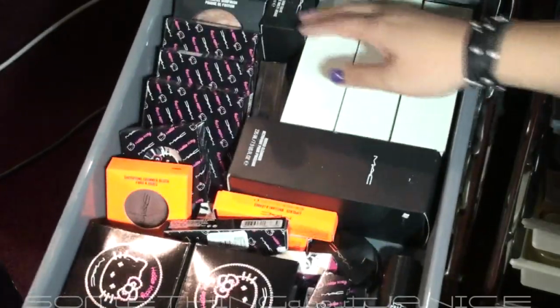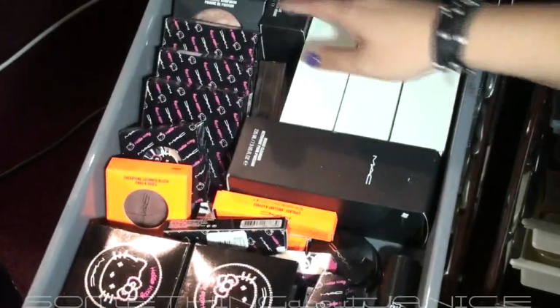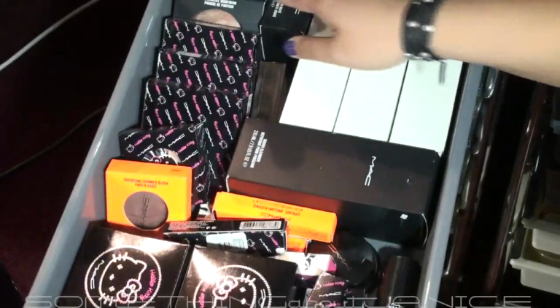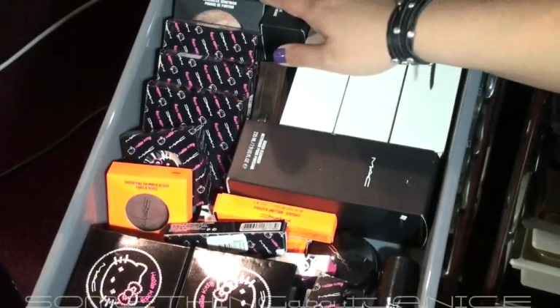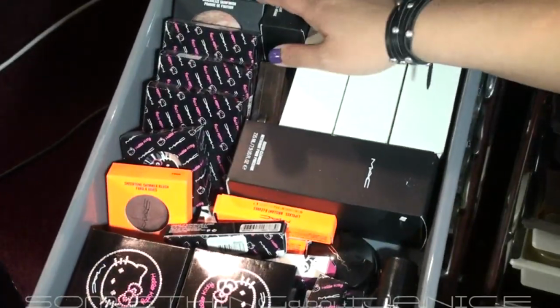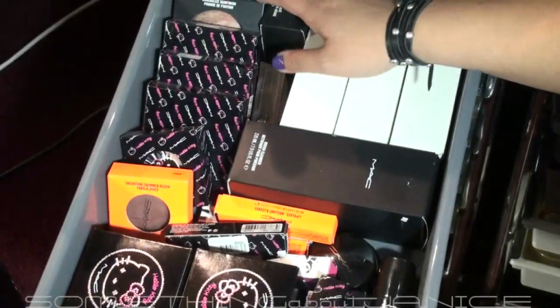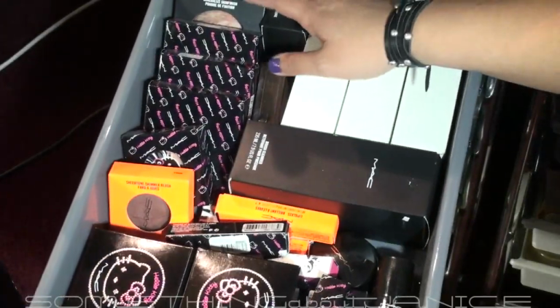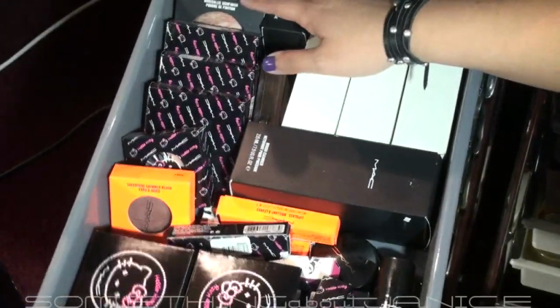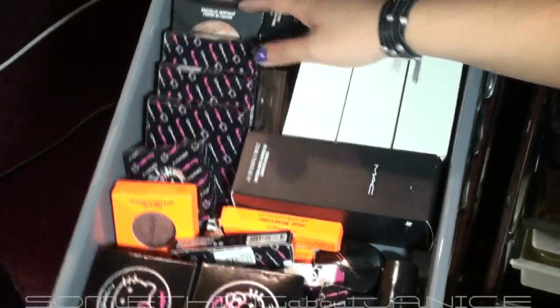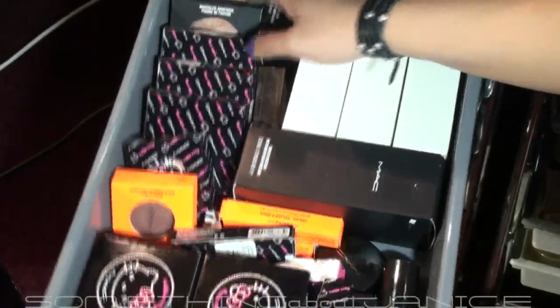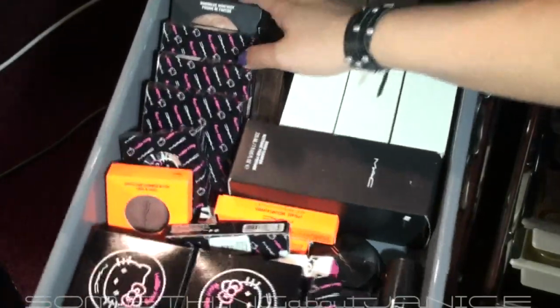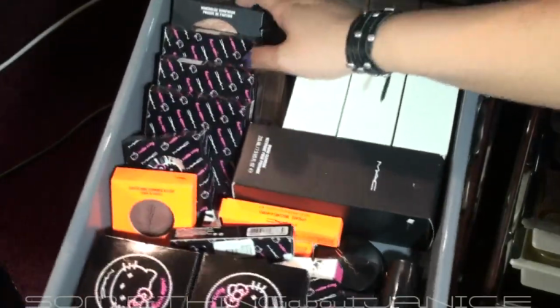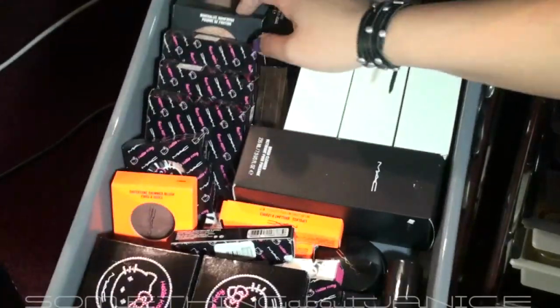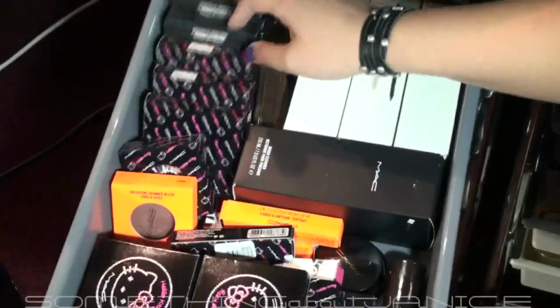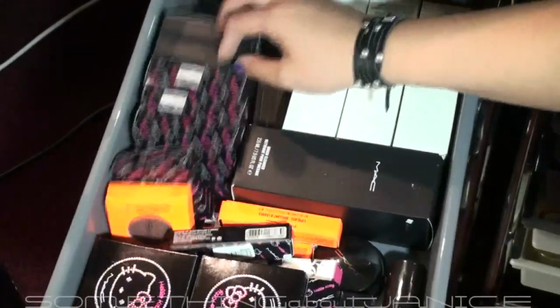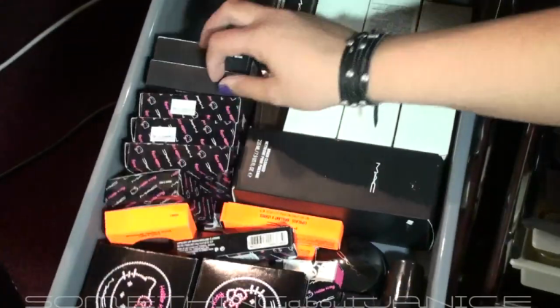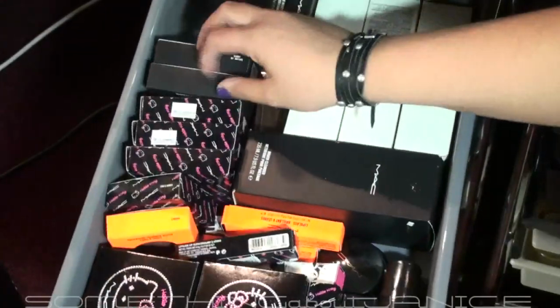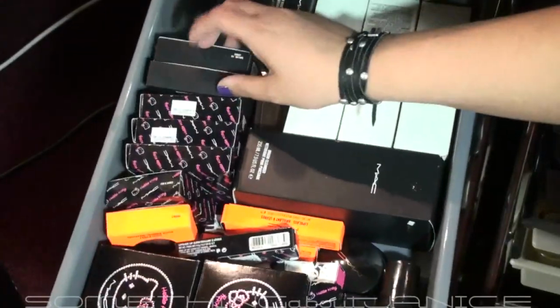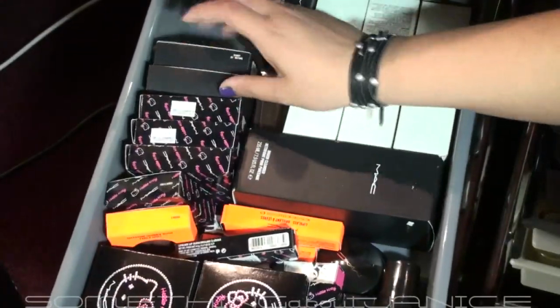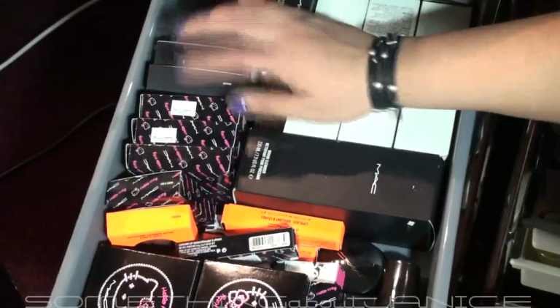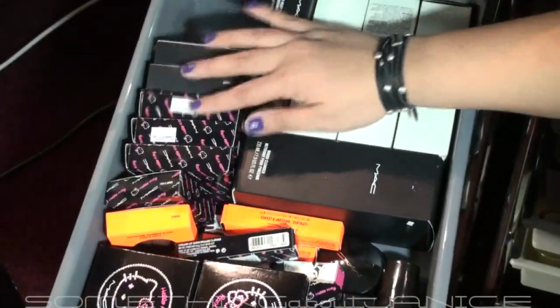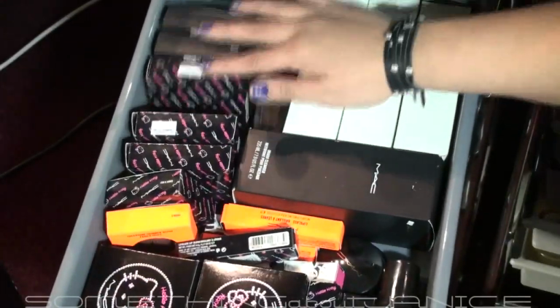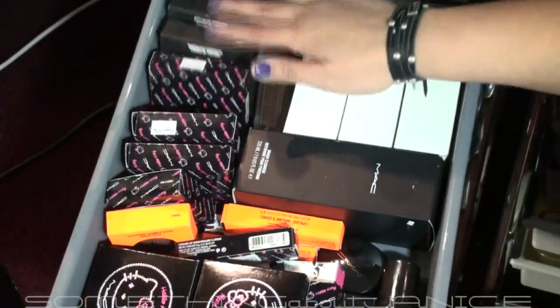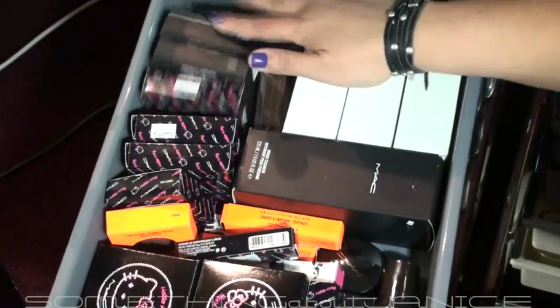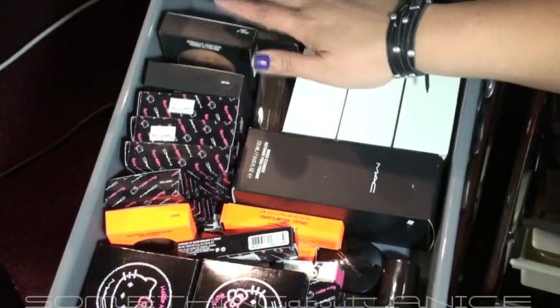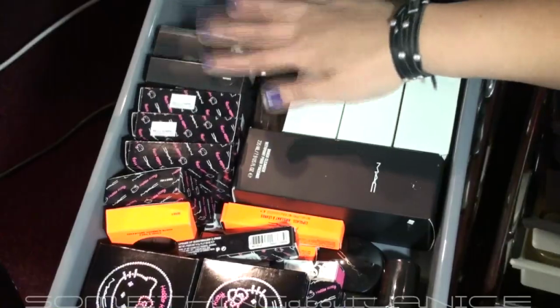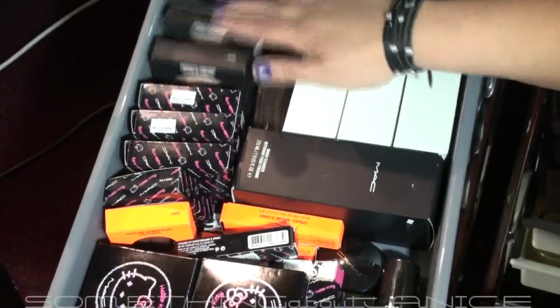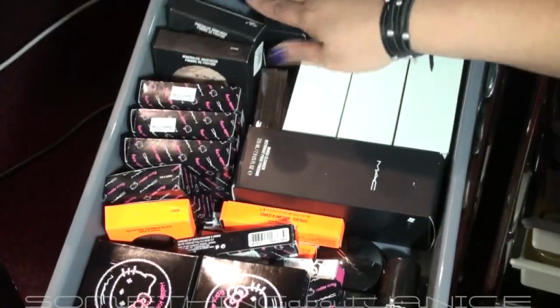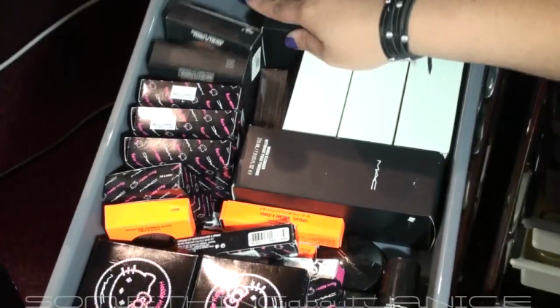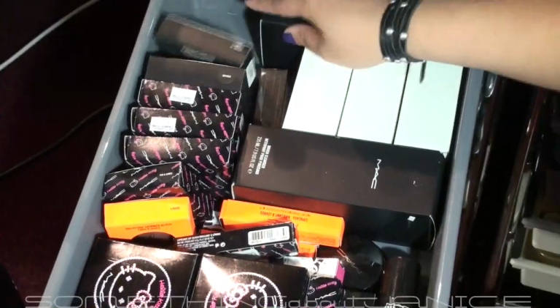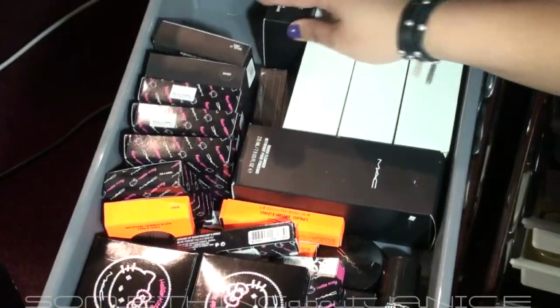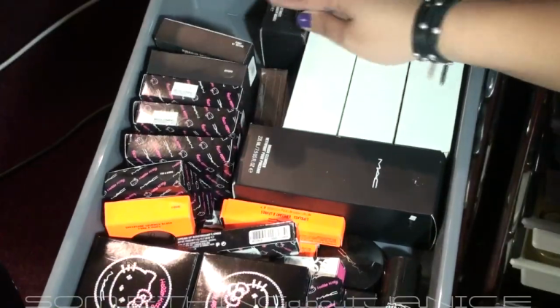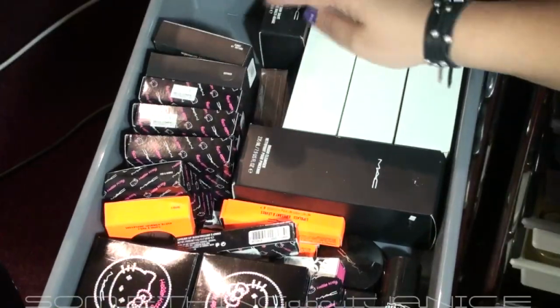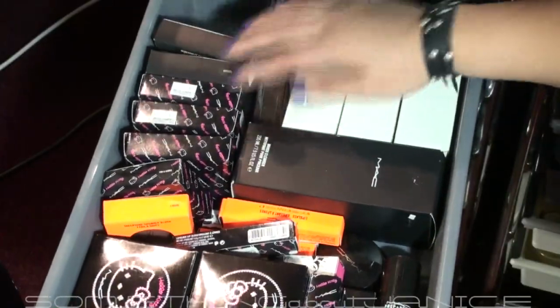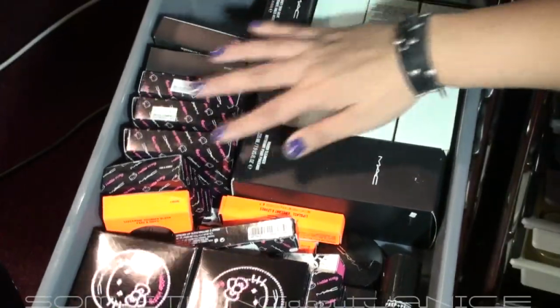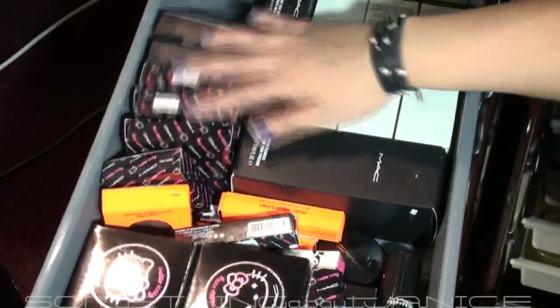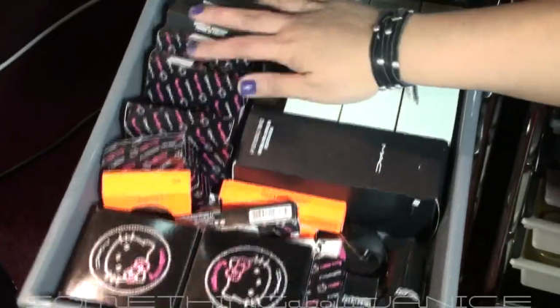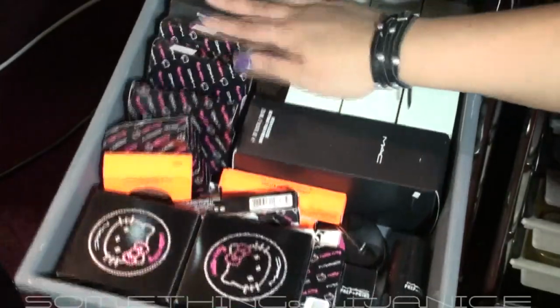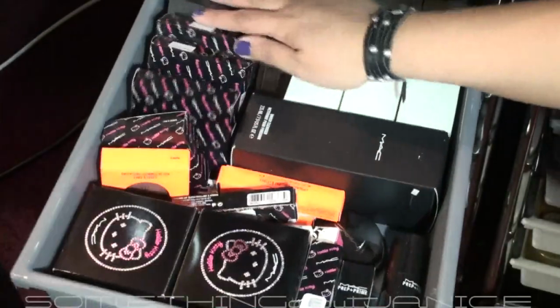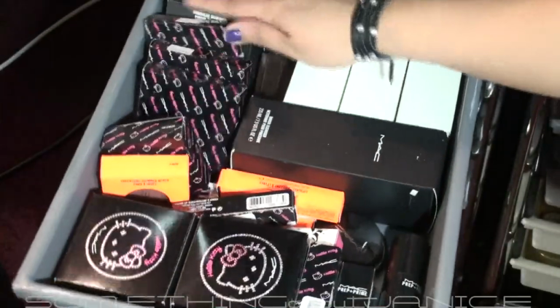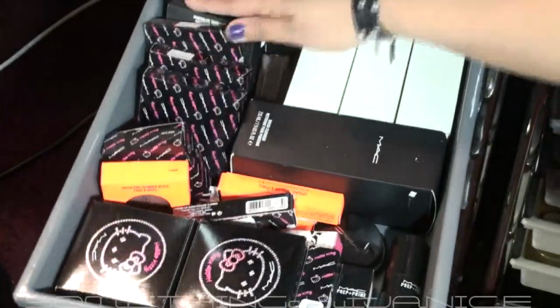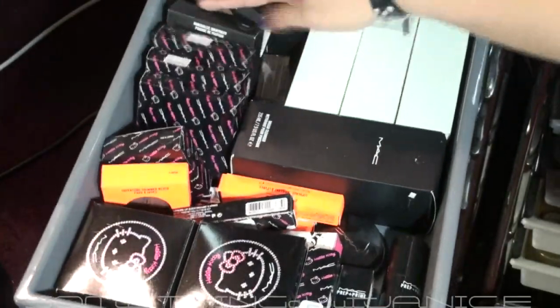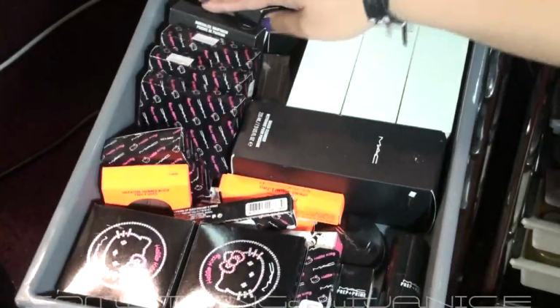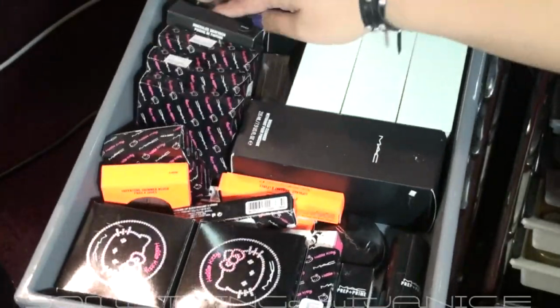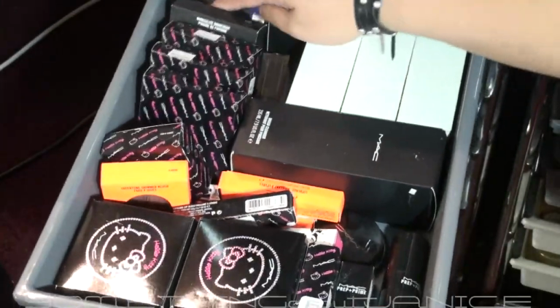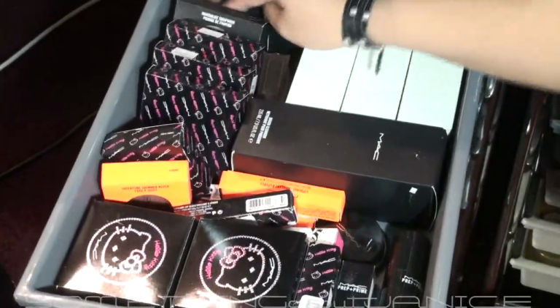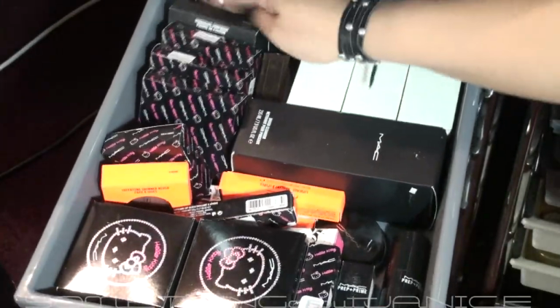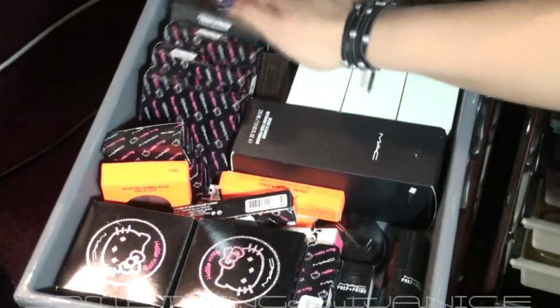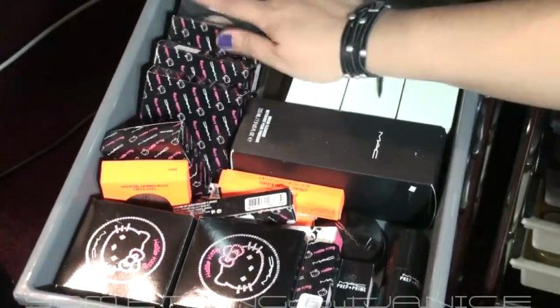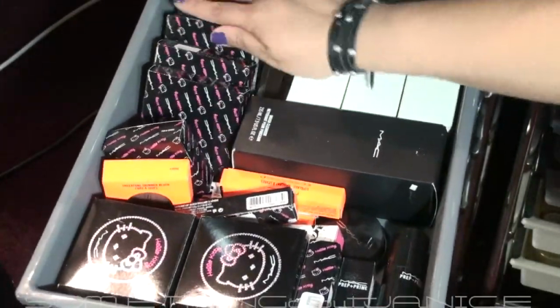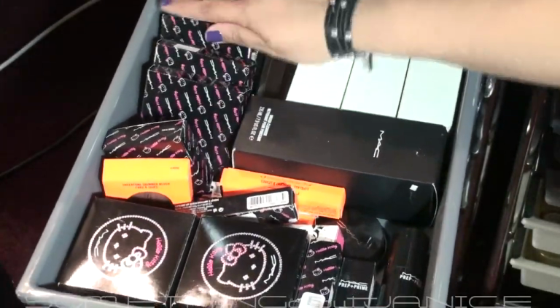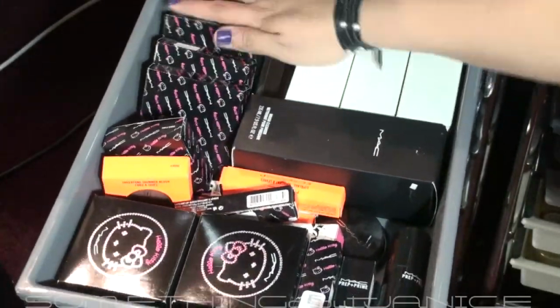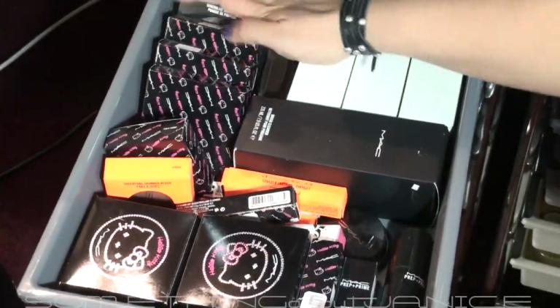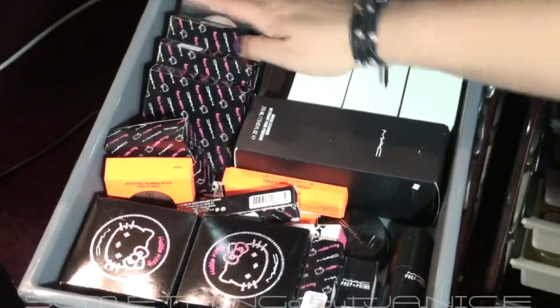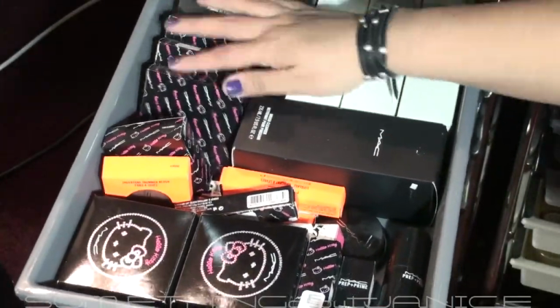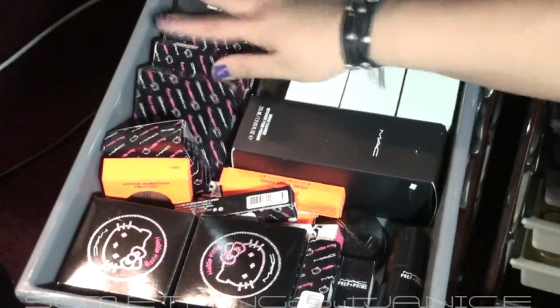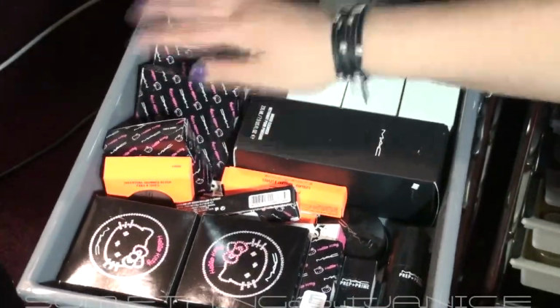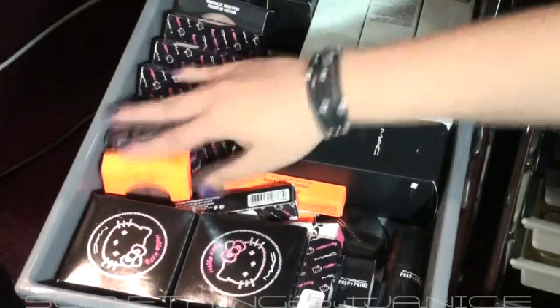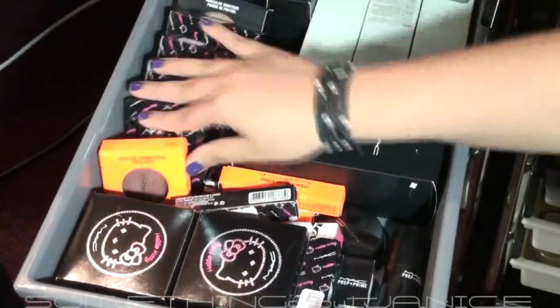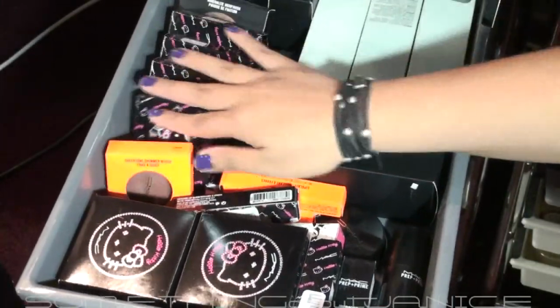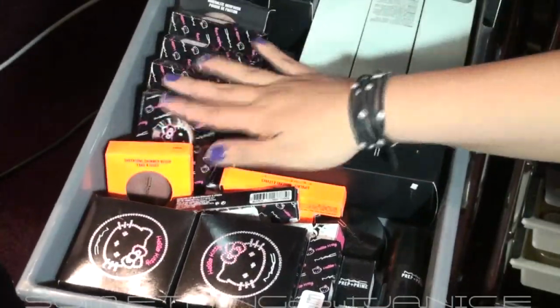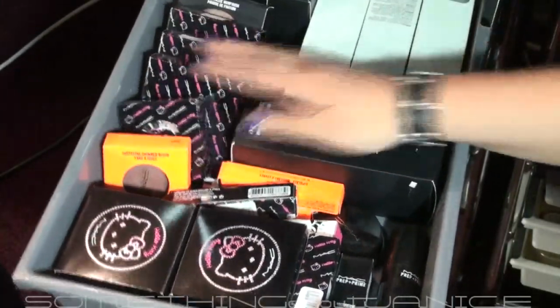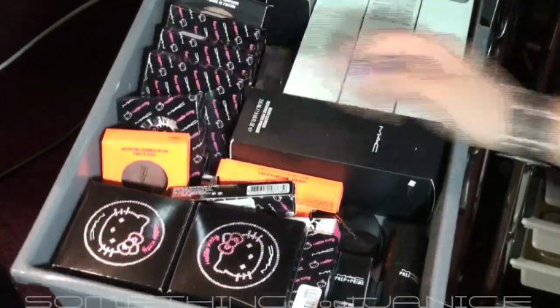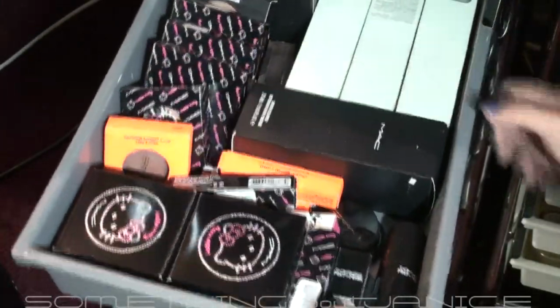The last MAC drawer is my backup drawer. It has the Volcanic Ash exfoliator and thermal mask, brush cleaner, some MAC lip glasses, Prep and Prime, lip products from Hello Kitty, beauty powders, blush, and two MSFs in the back.